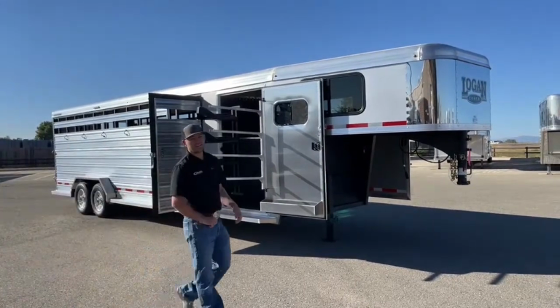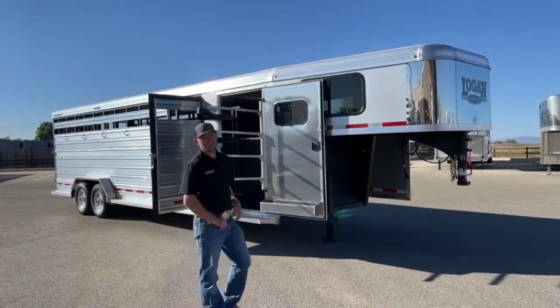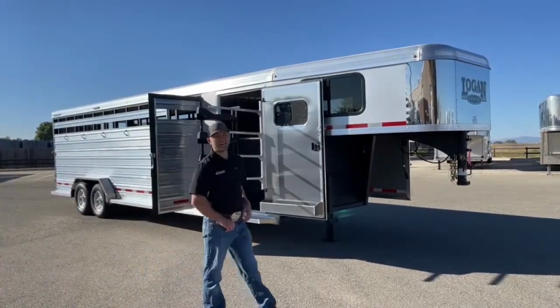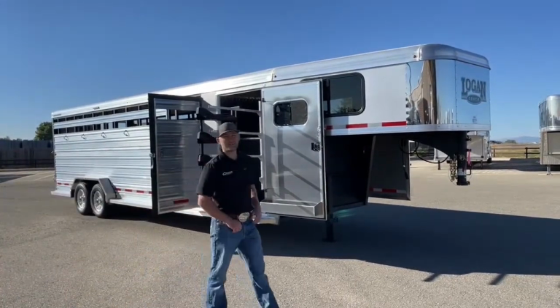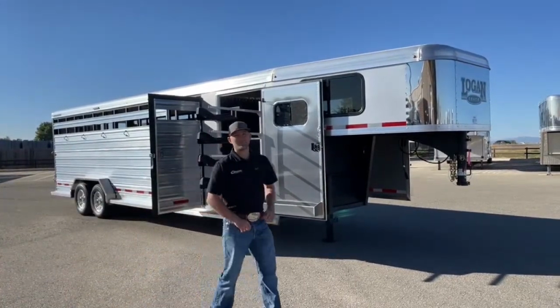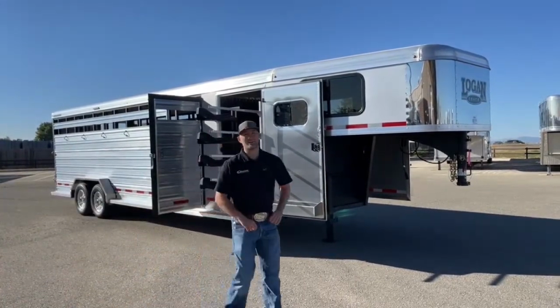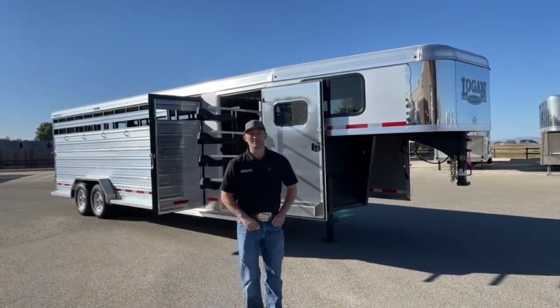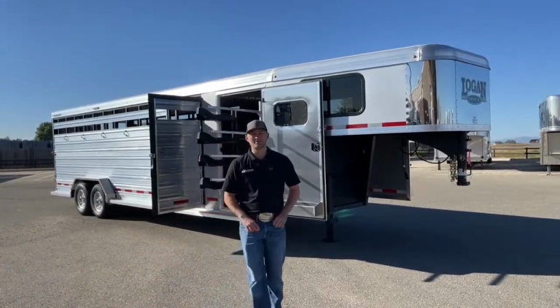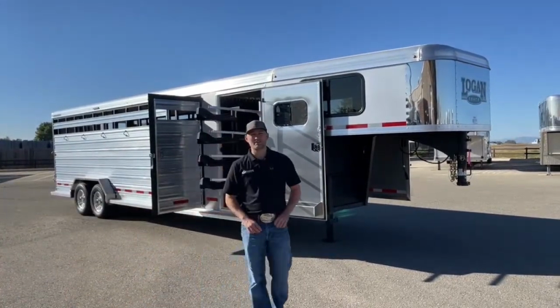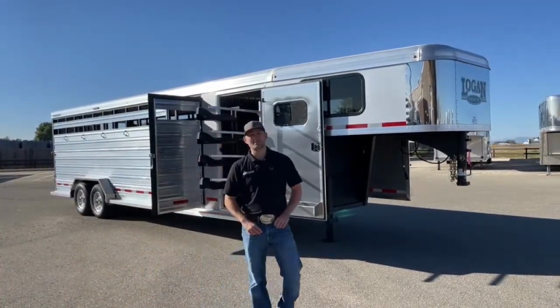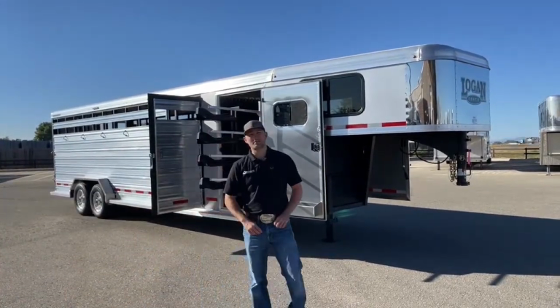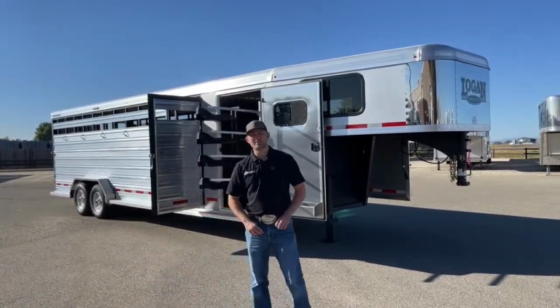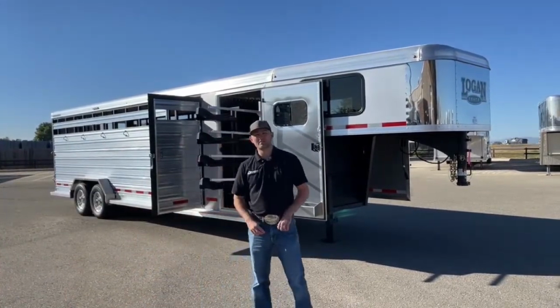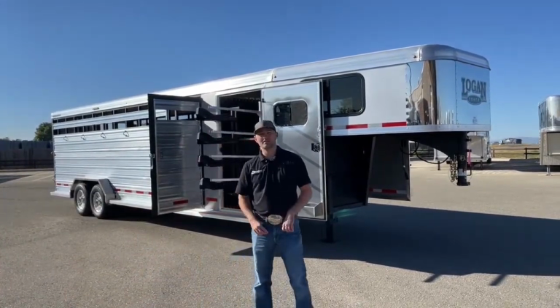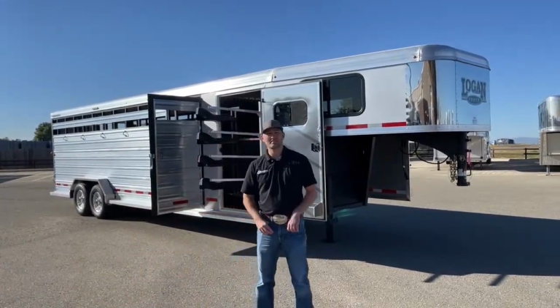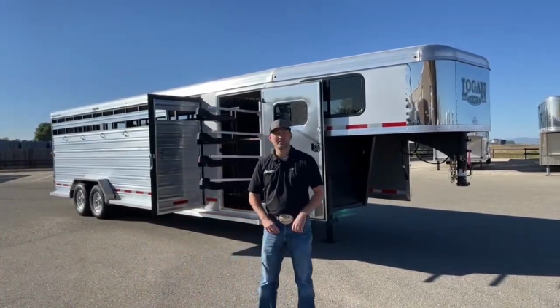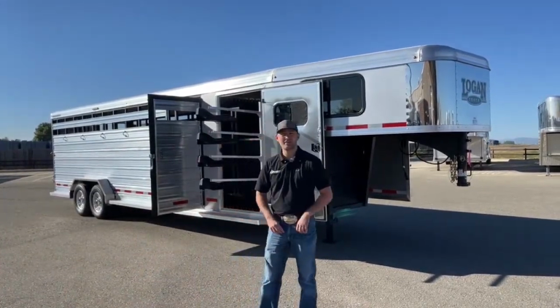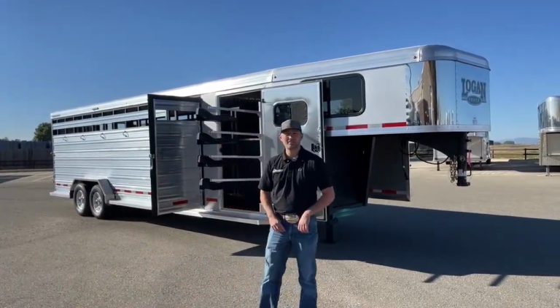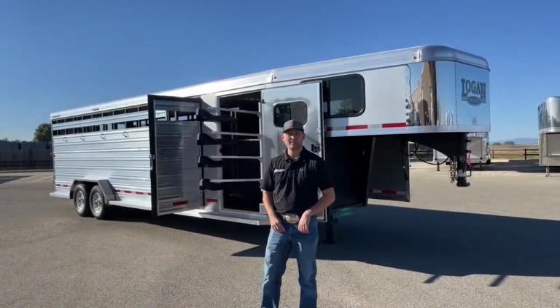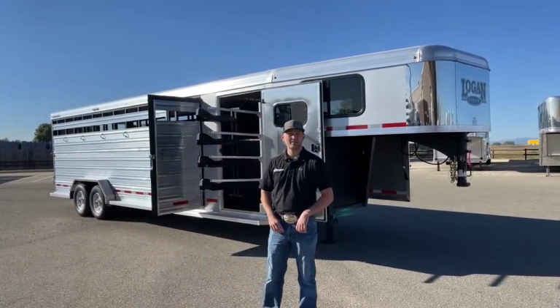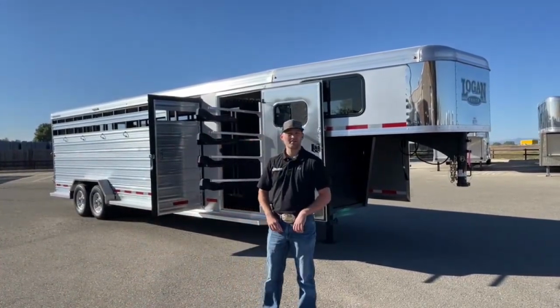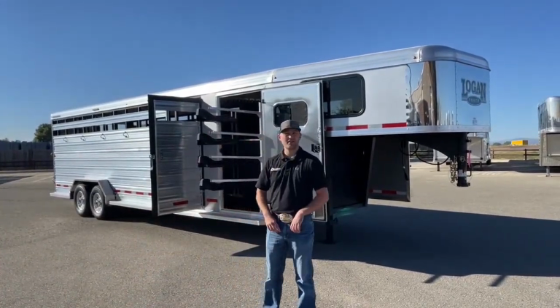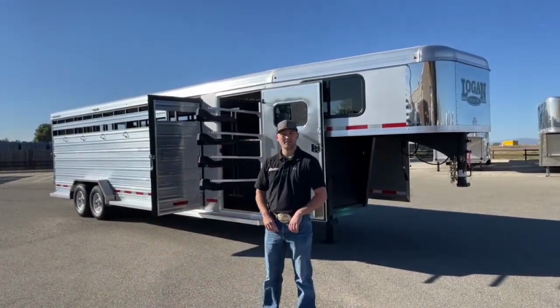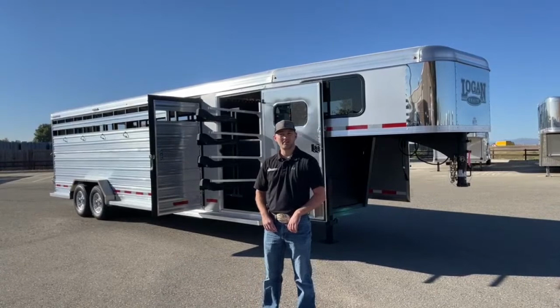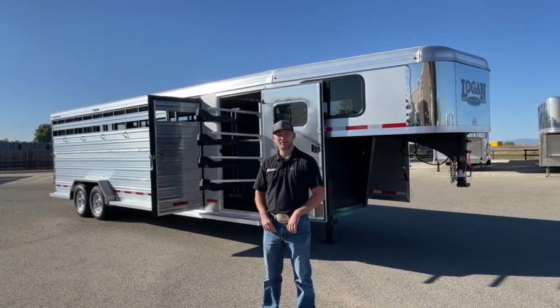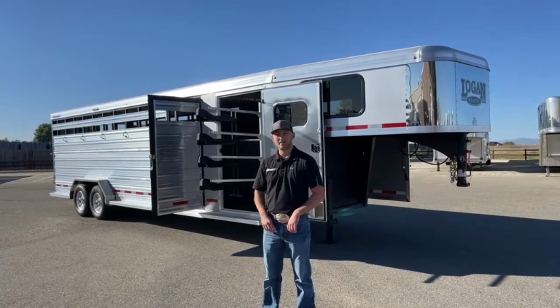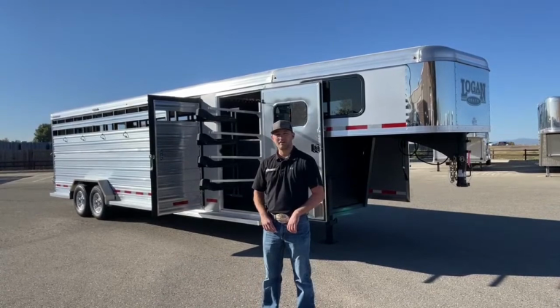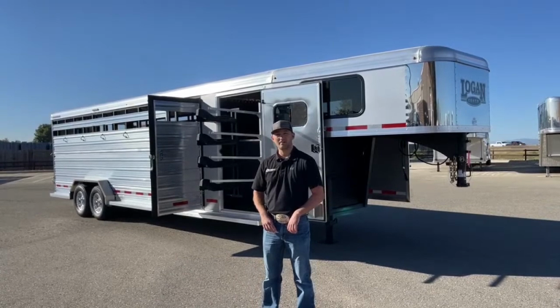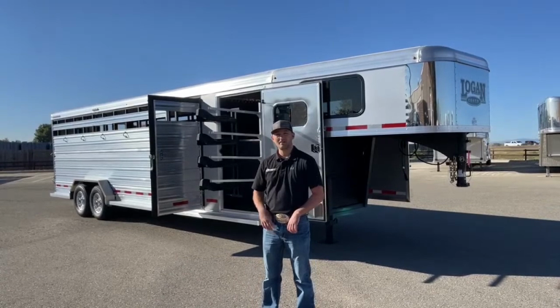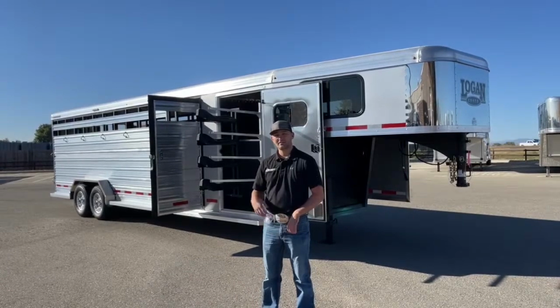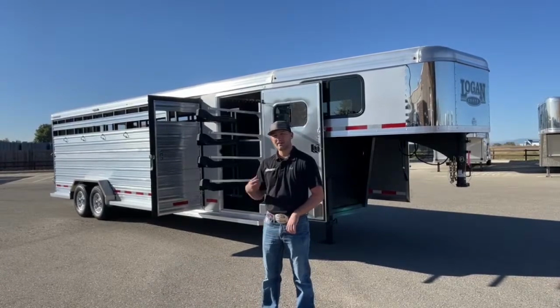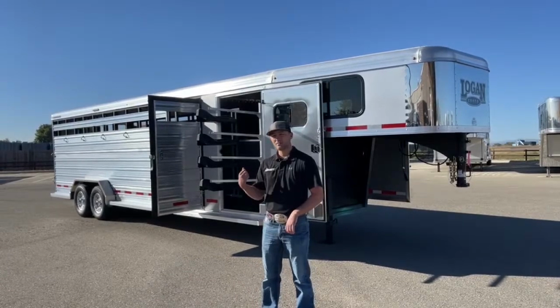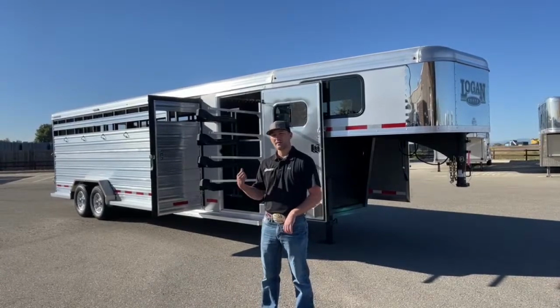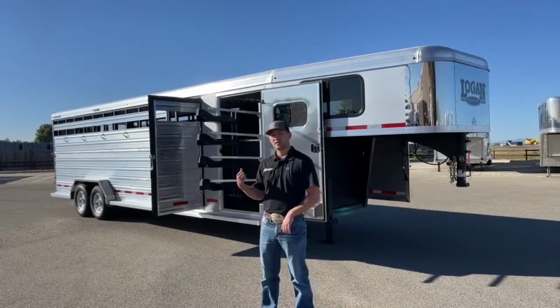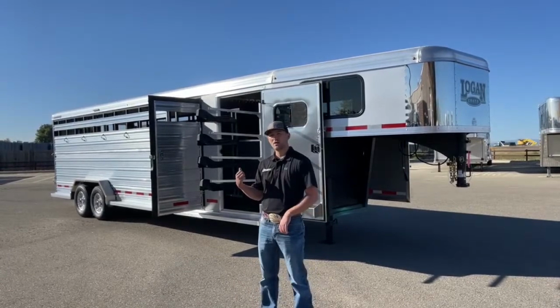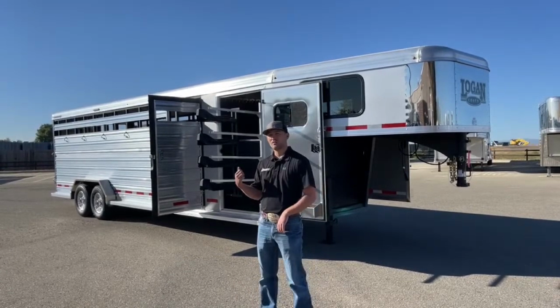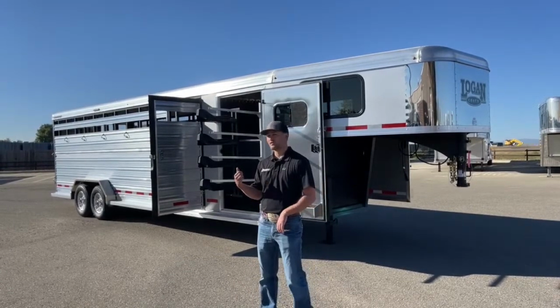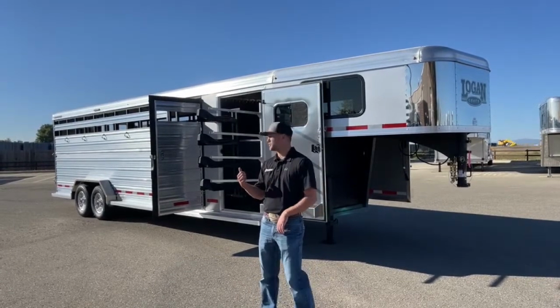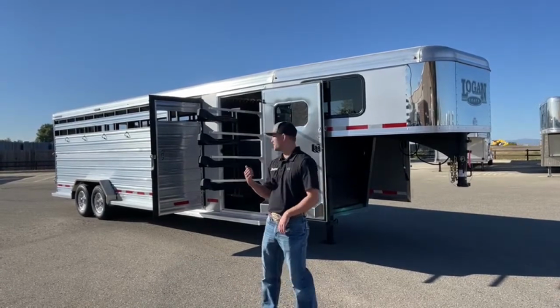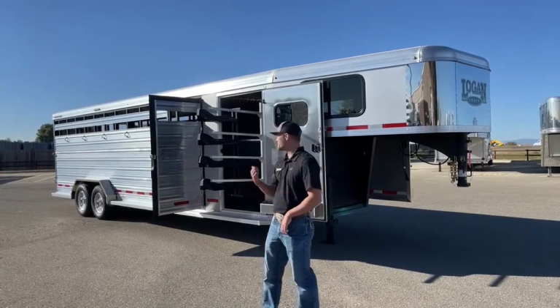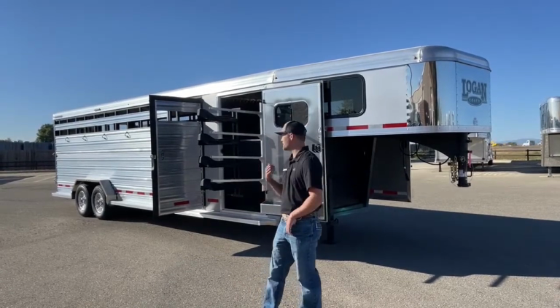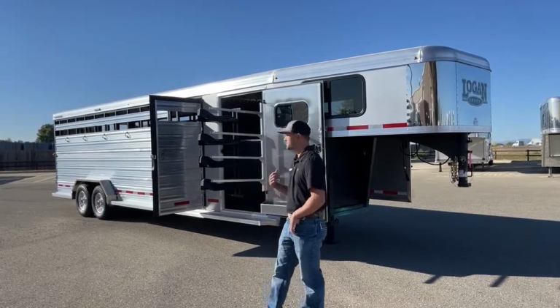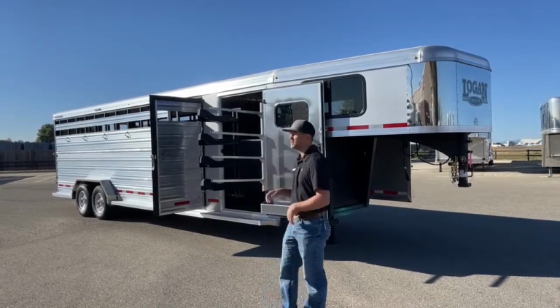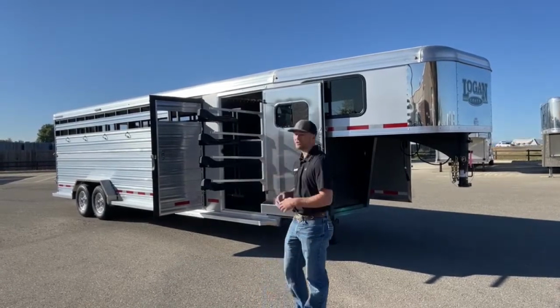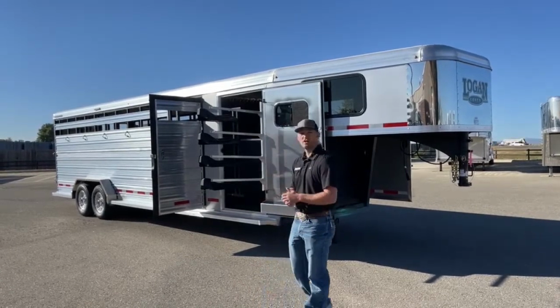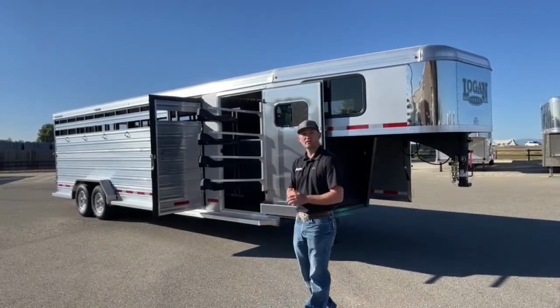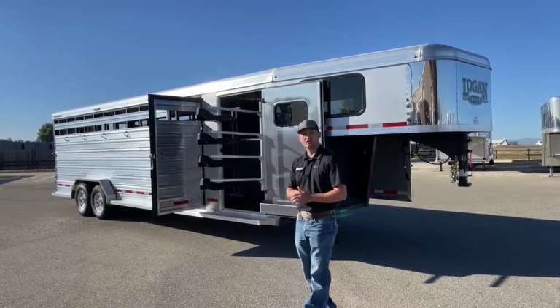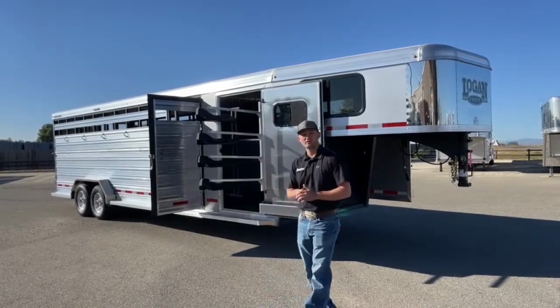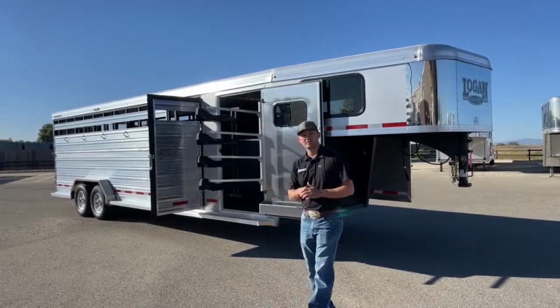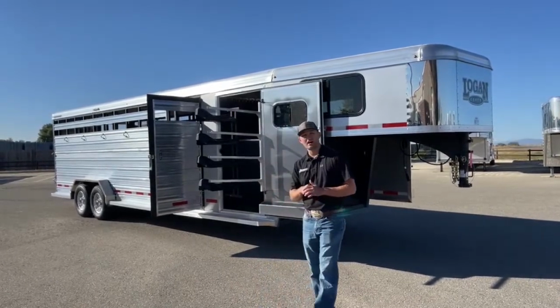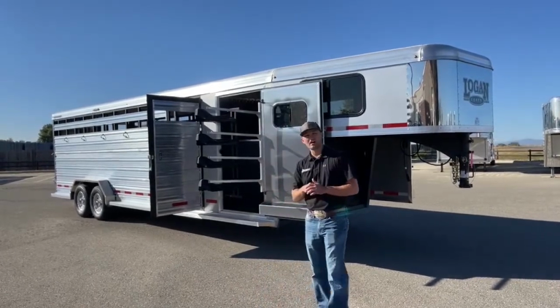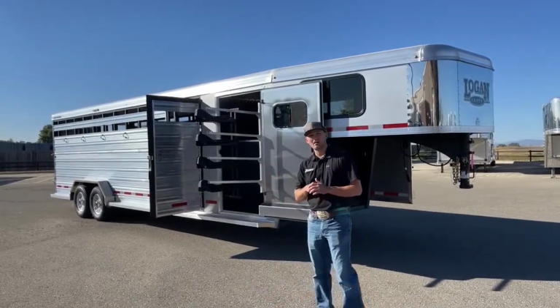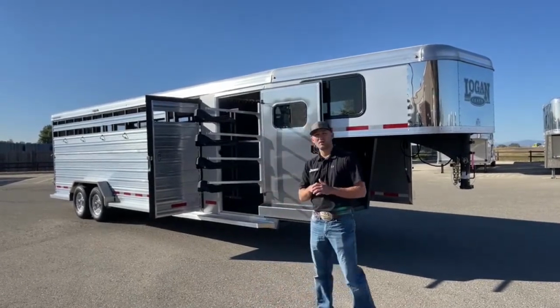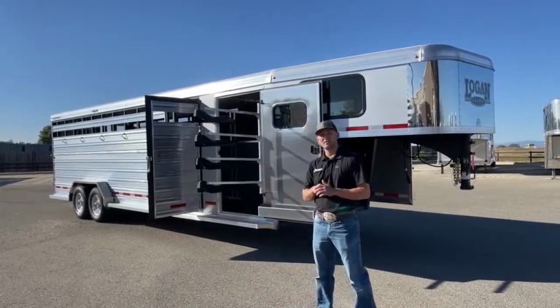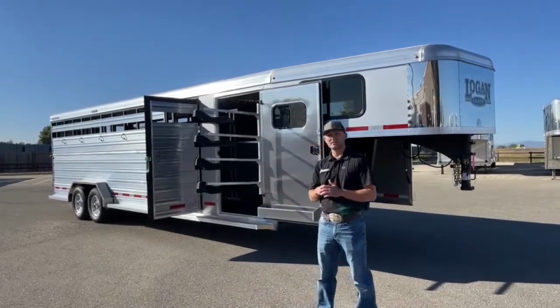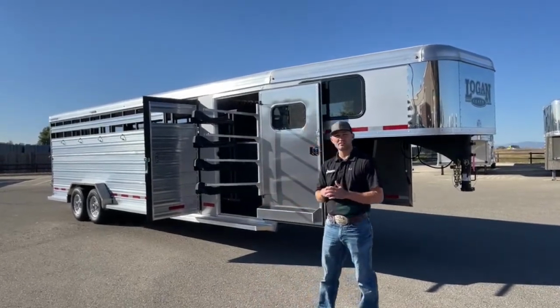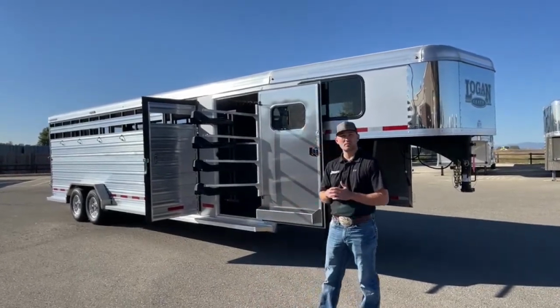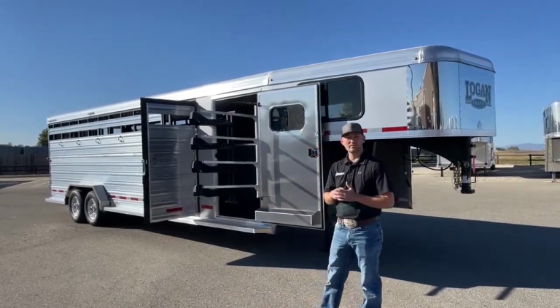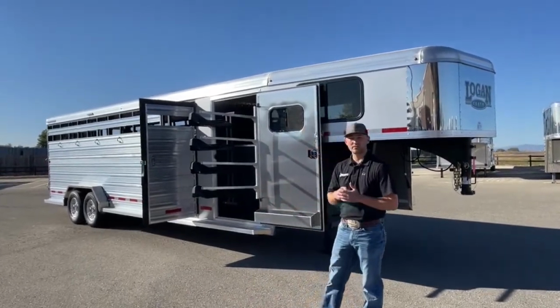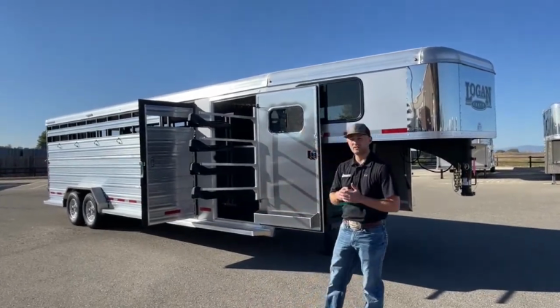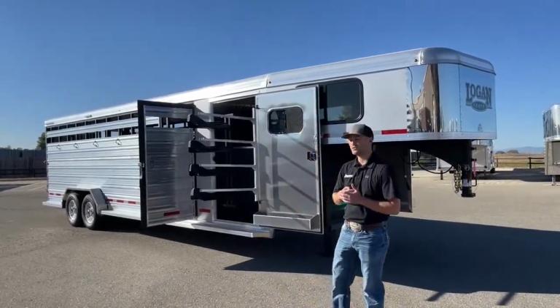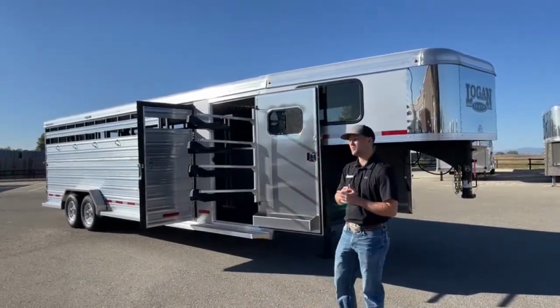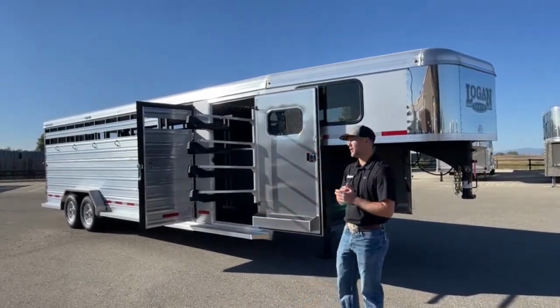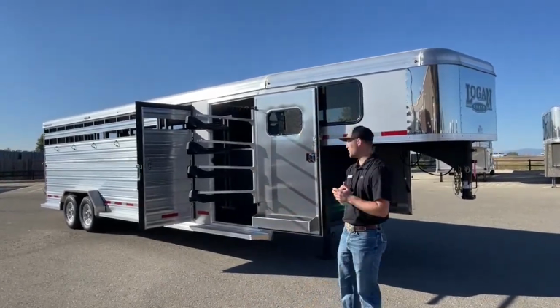Hi, I'm Tanner with TransWest Truck Trailer RV here in Frederick, Colorado. Today we're going to go over a 26-foot Logan Coach stock combo. This is a 2022 model.